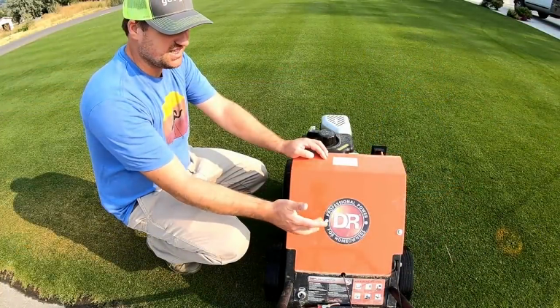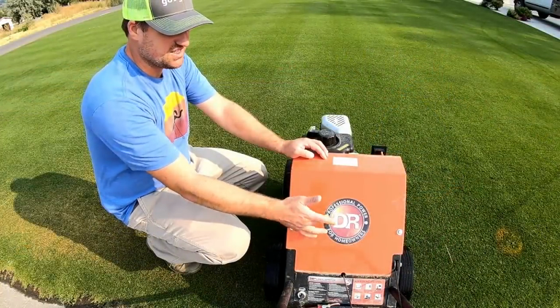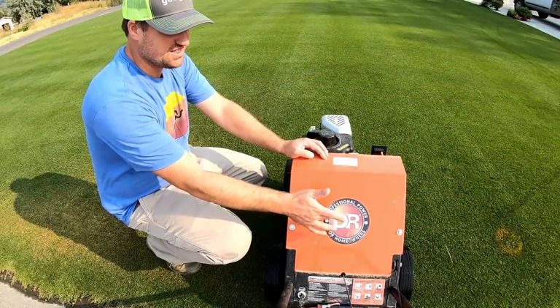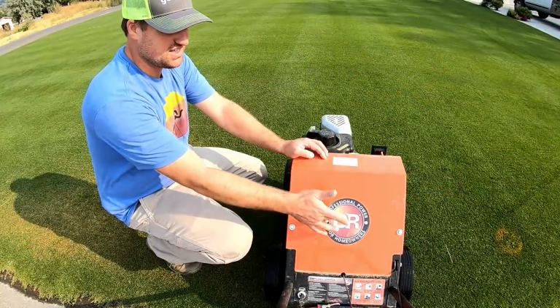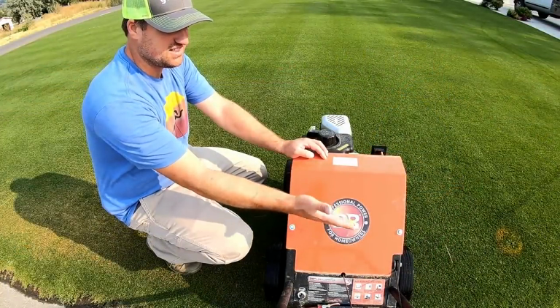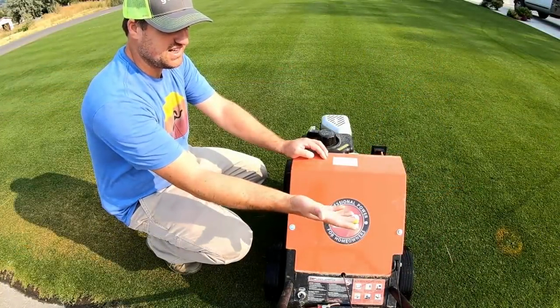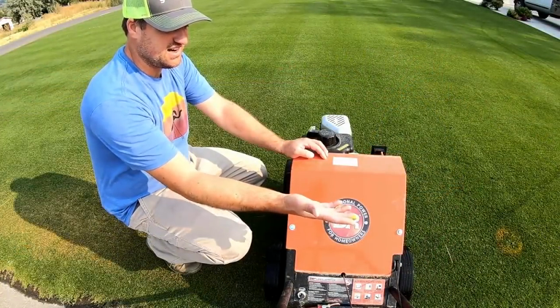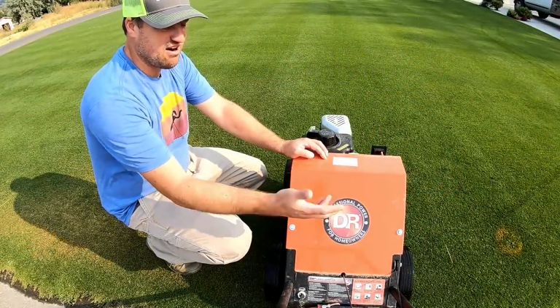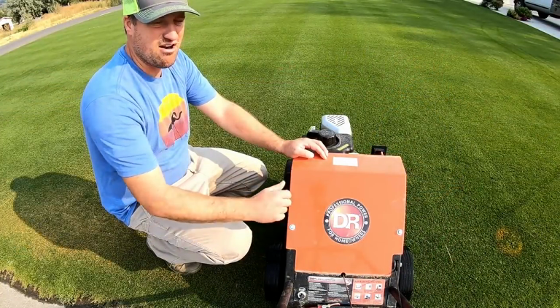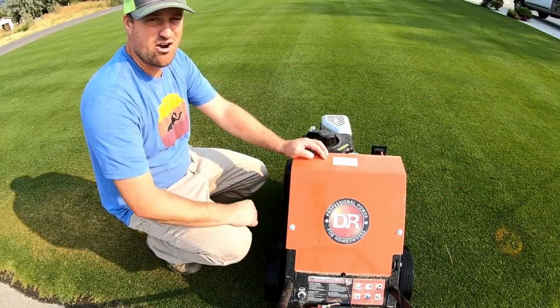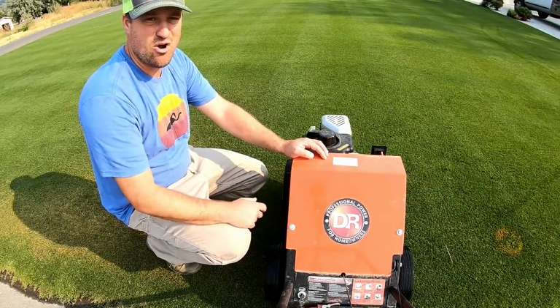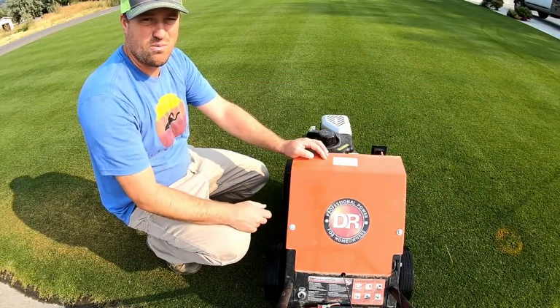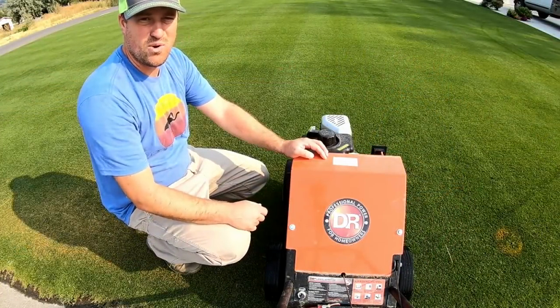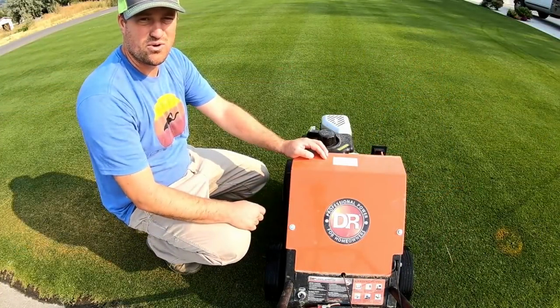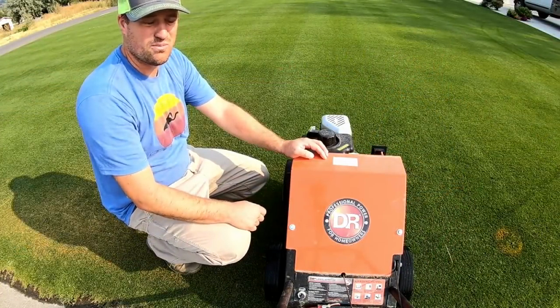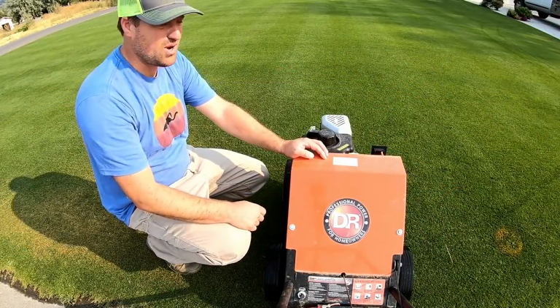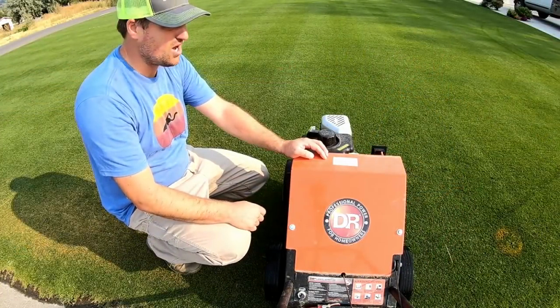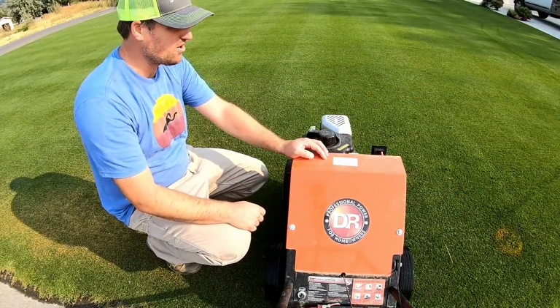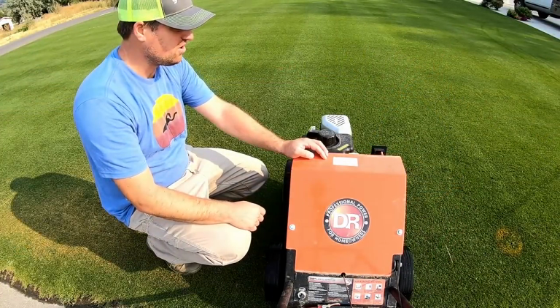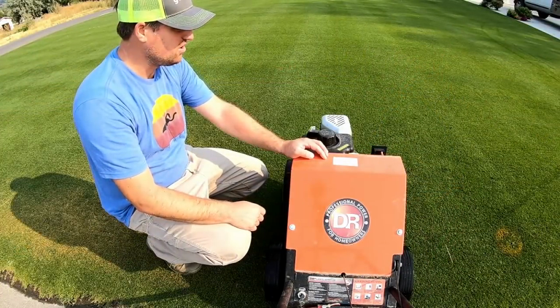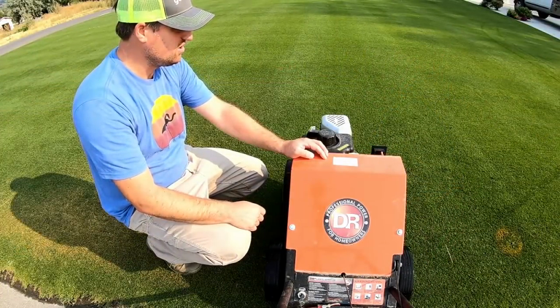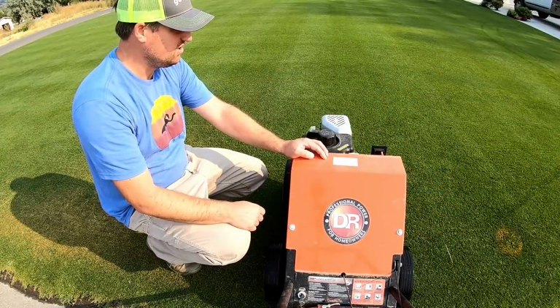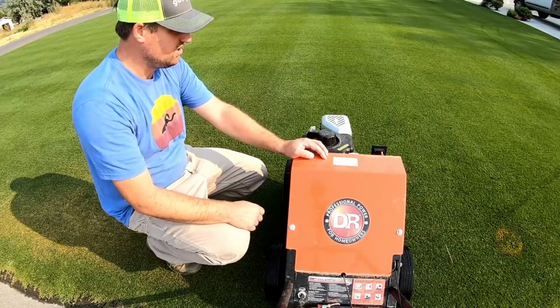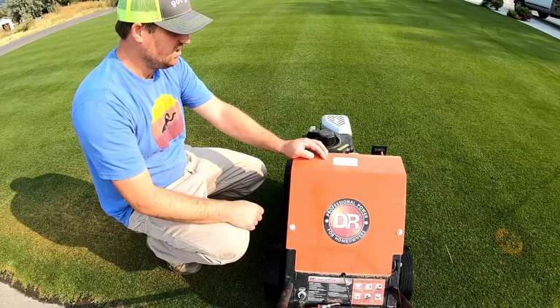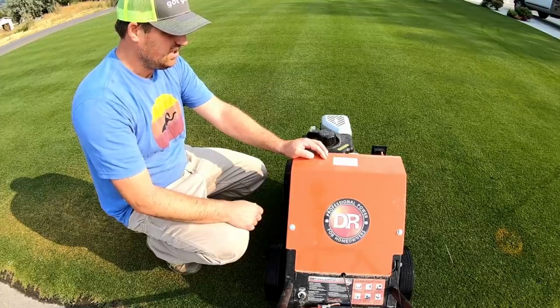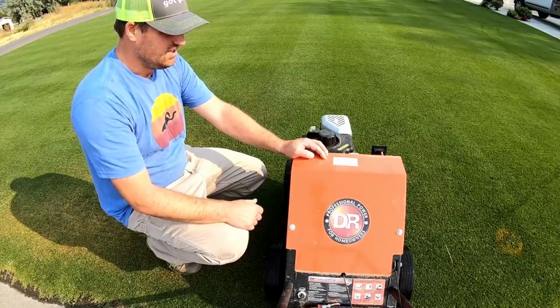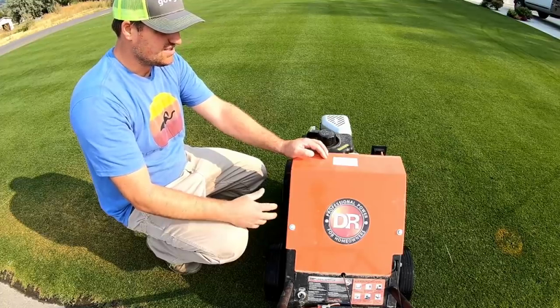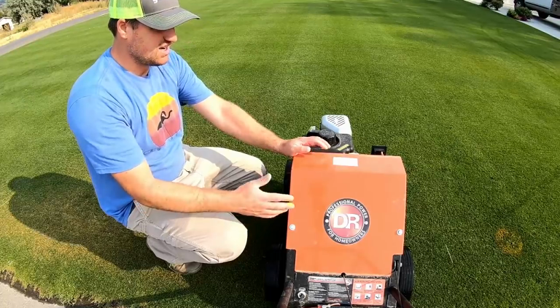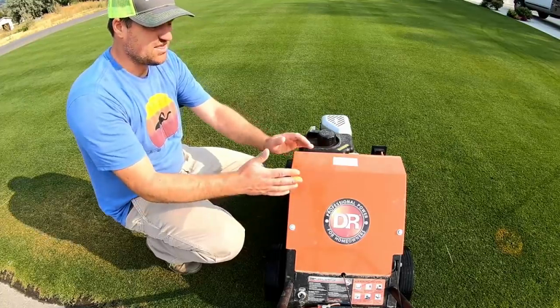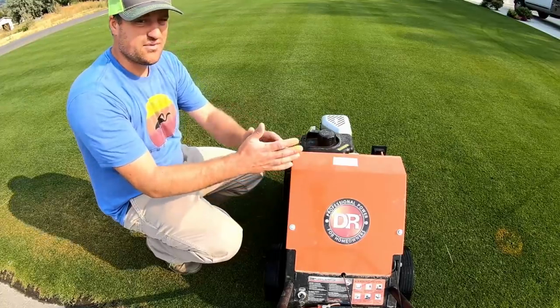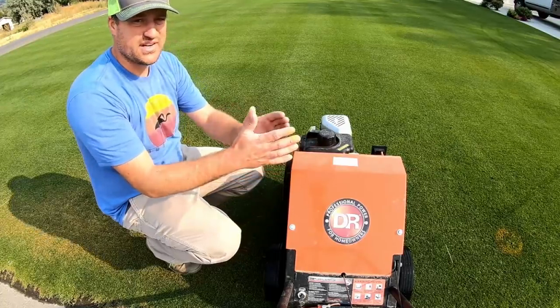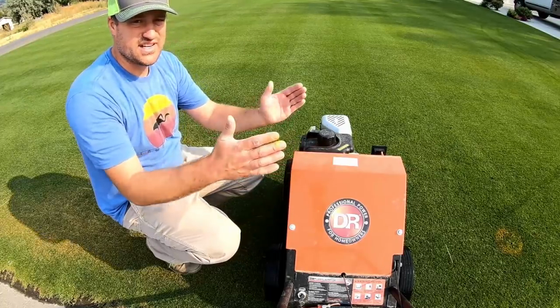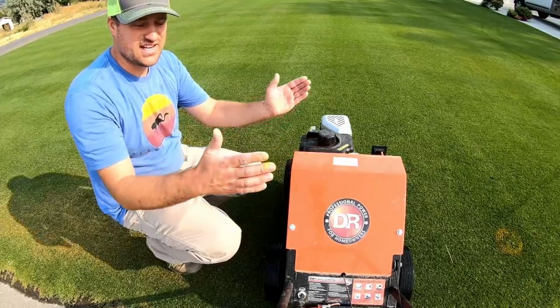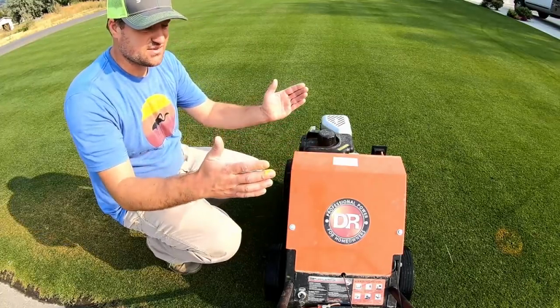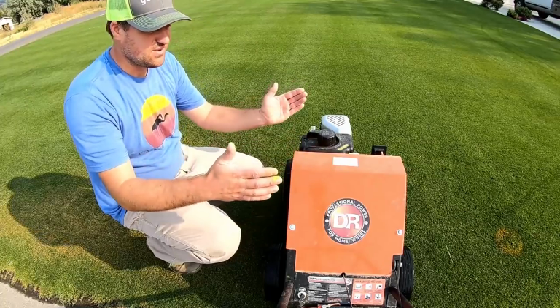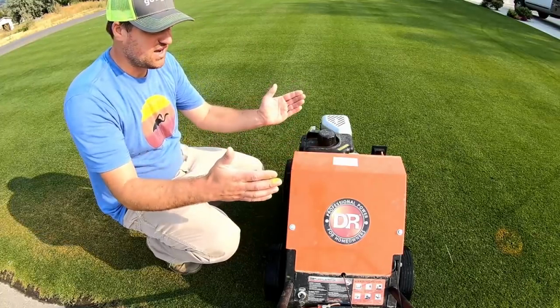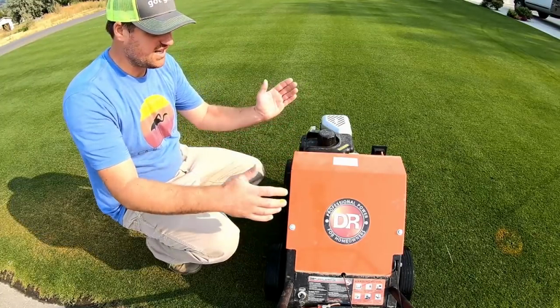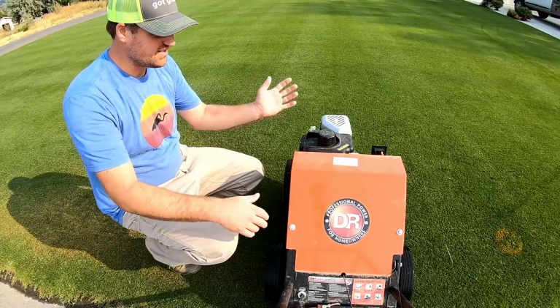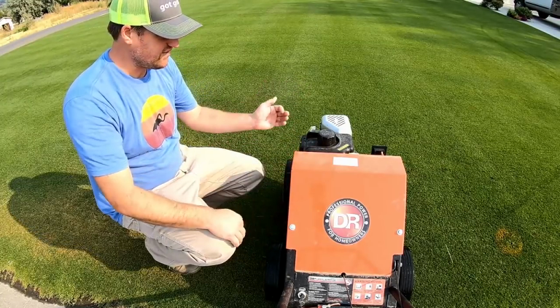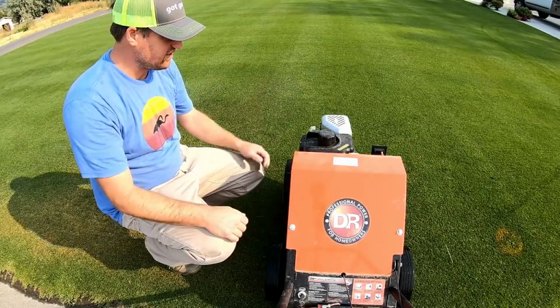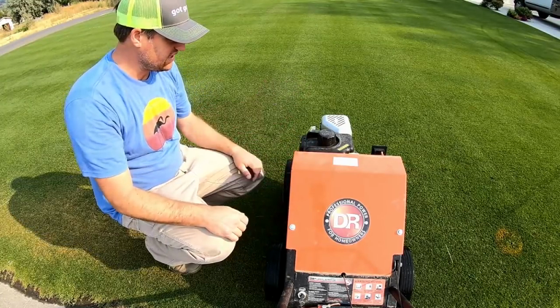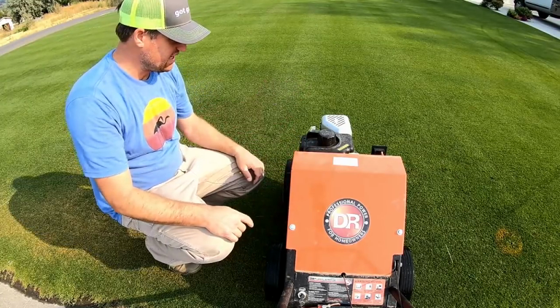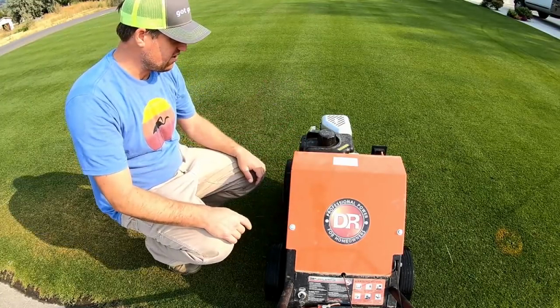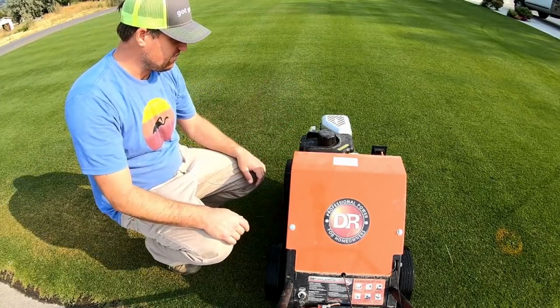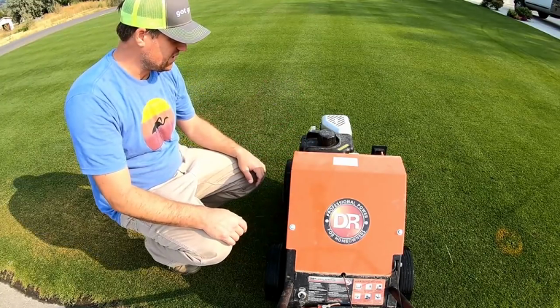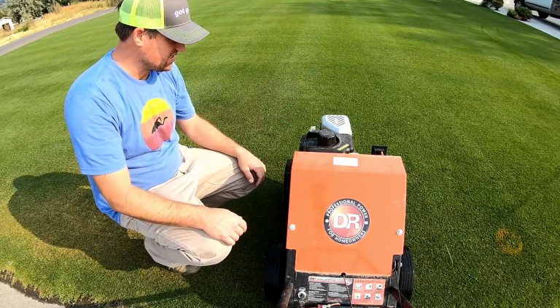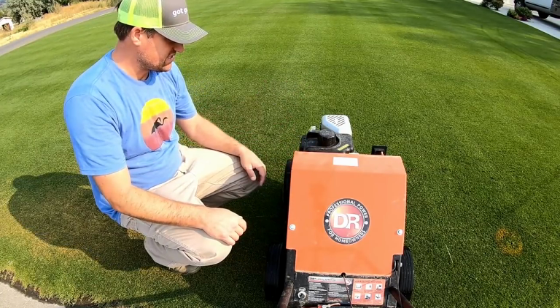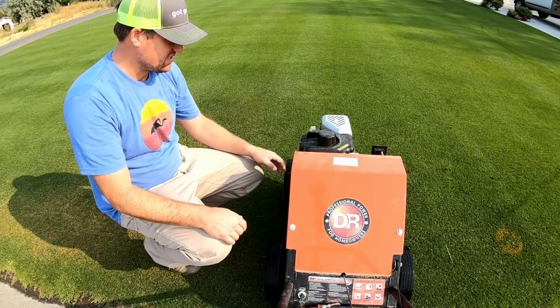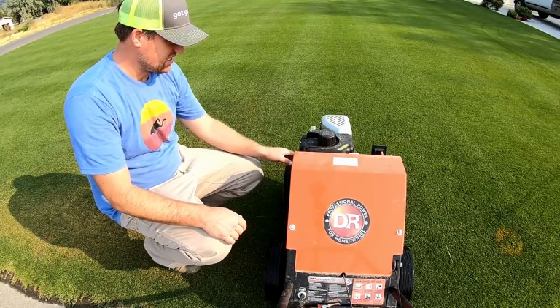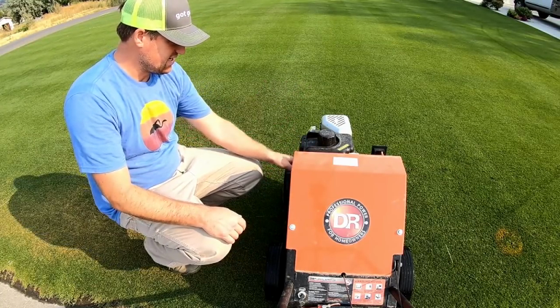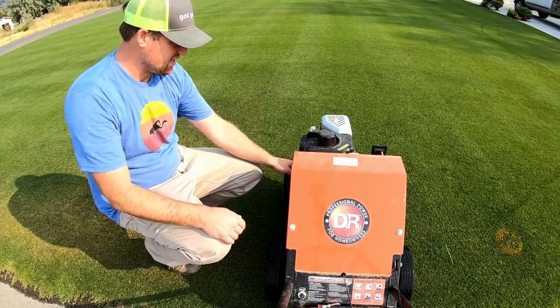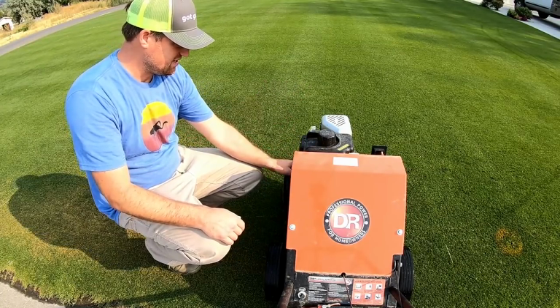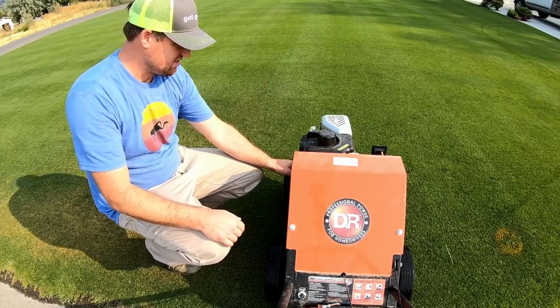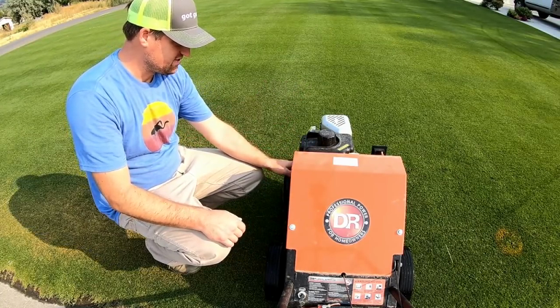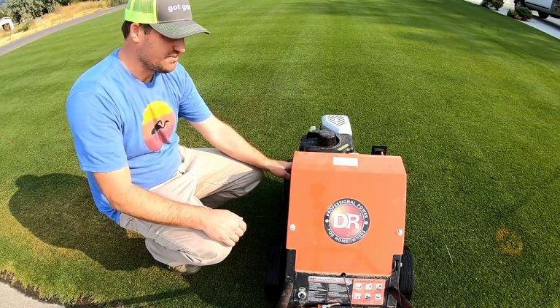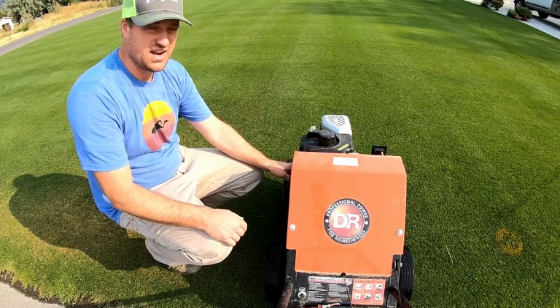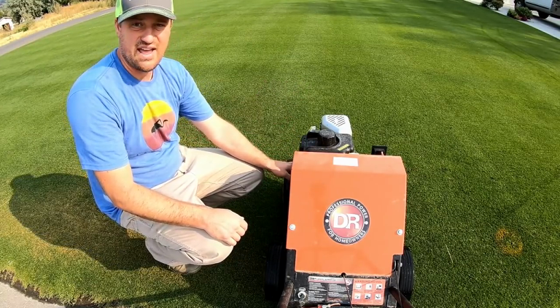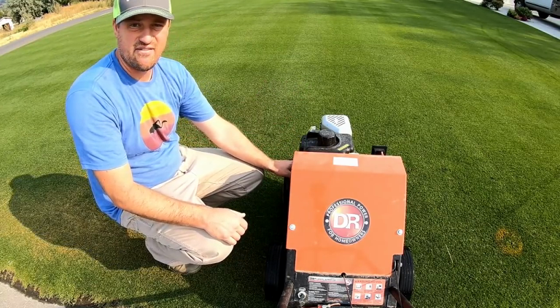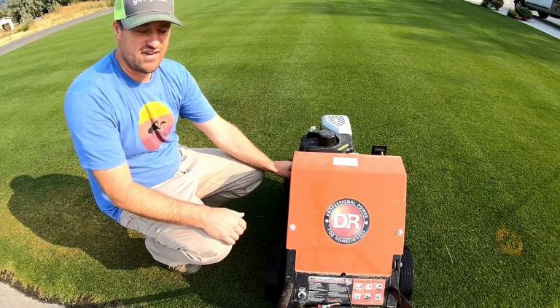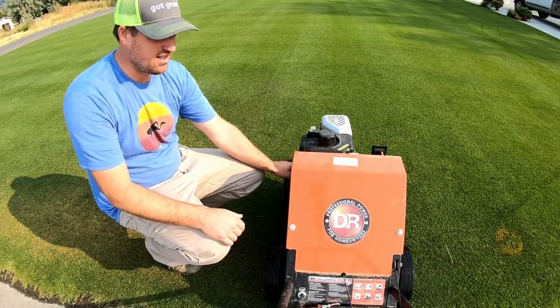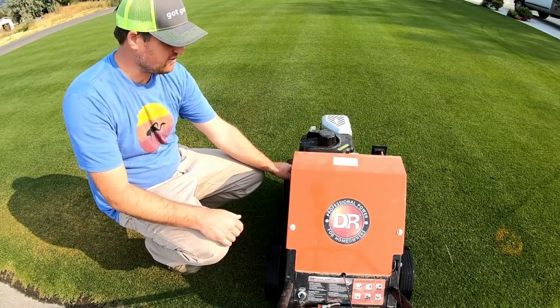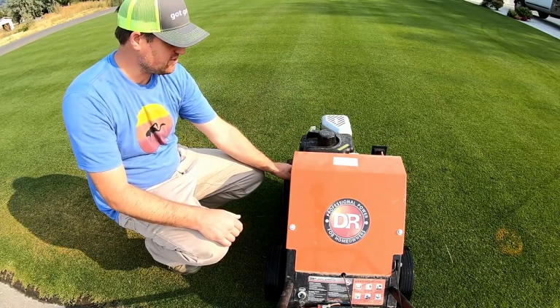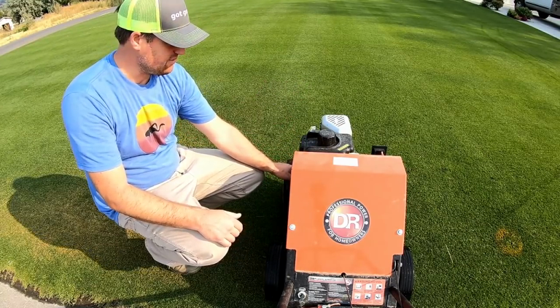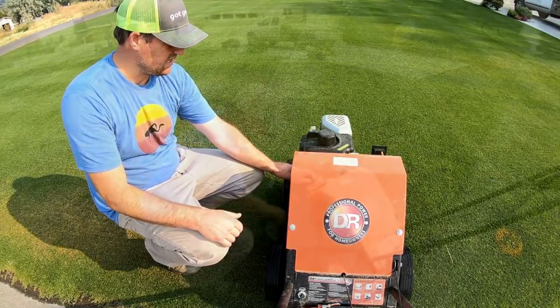This machine is just a DR homeowner model. It's three tines wide, fairly narrow, but it's what I have available to me.